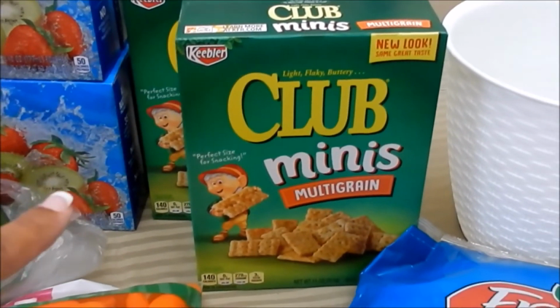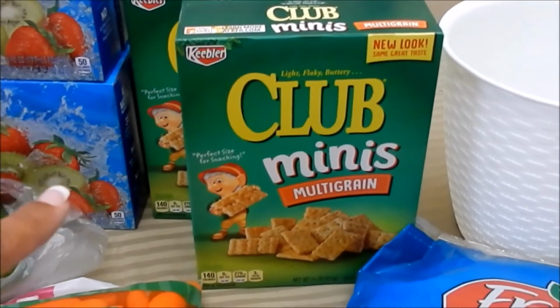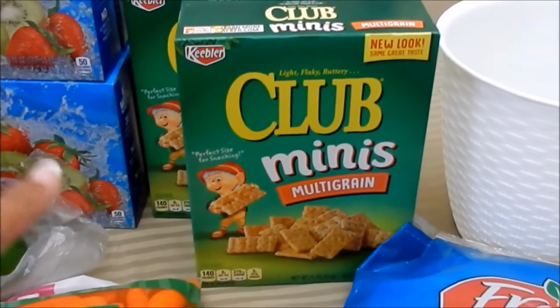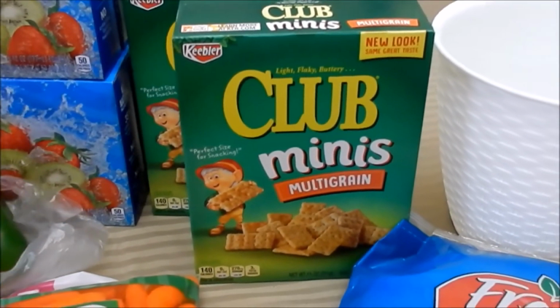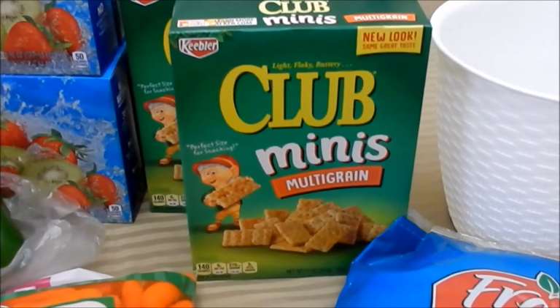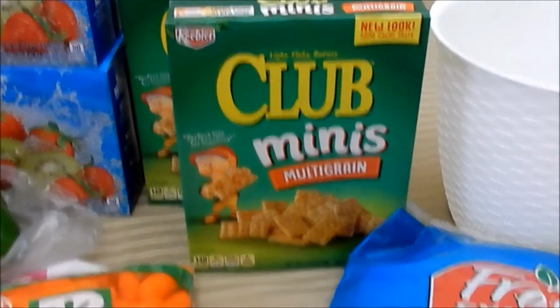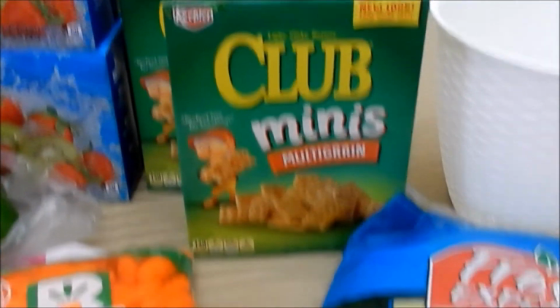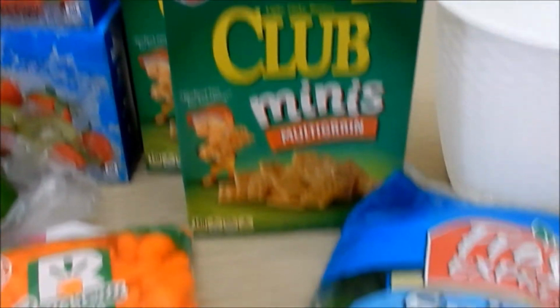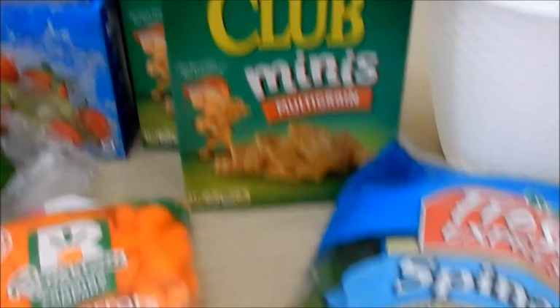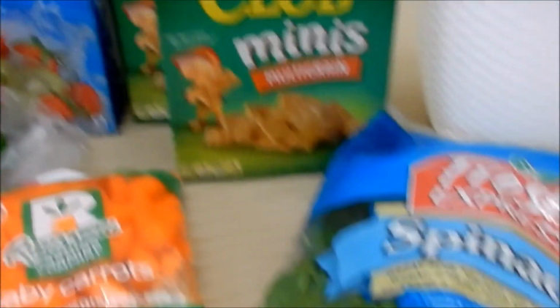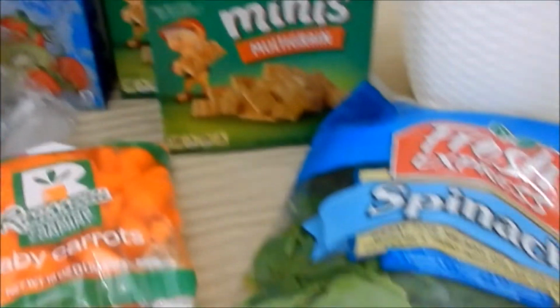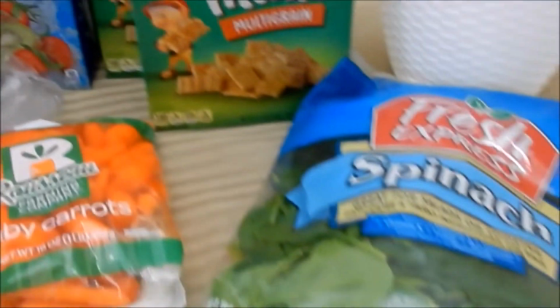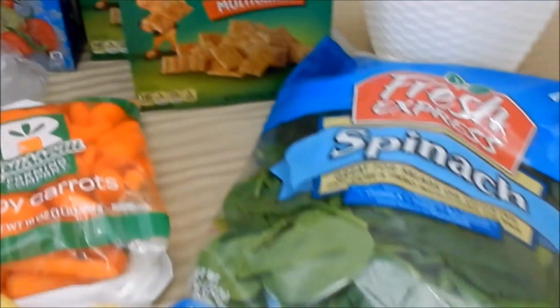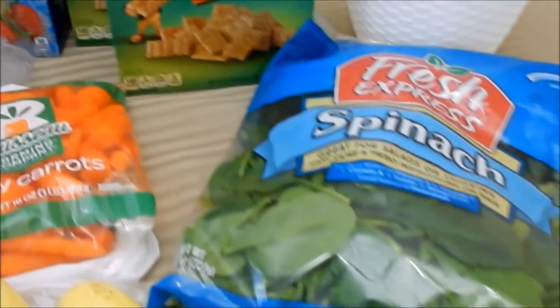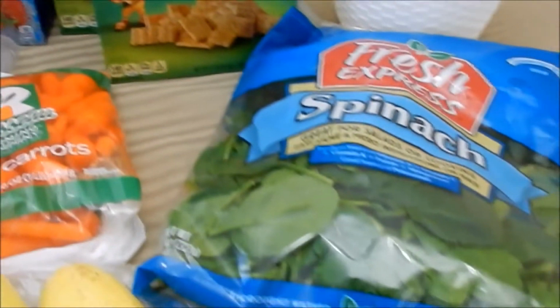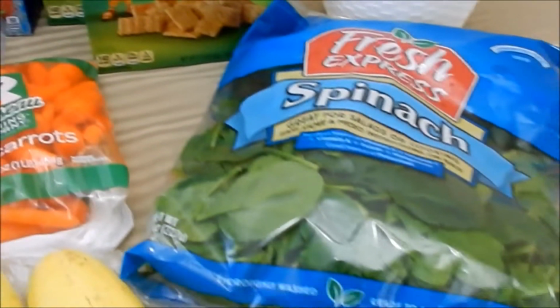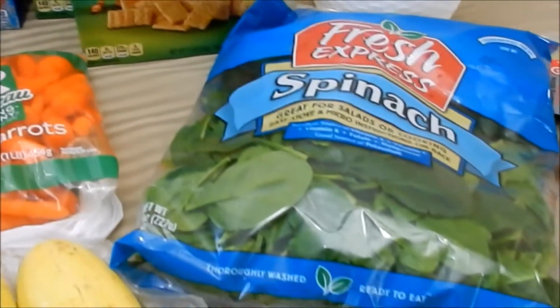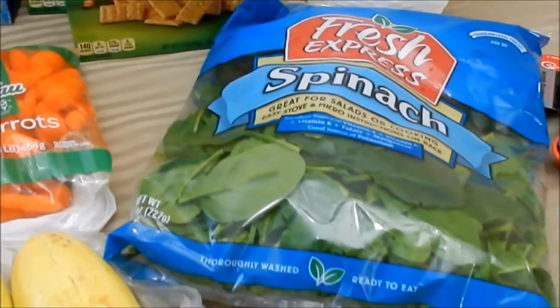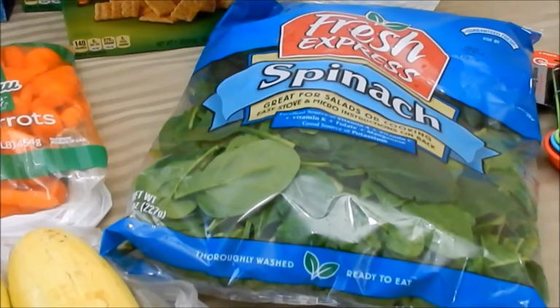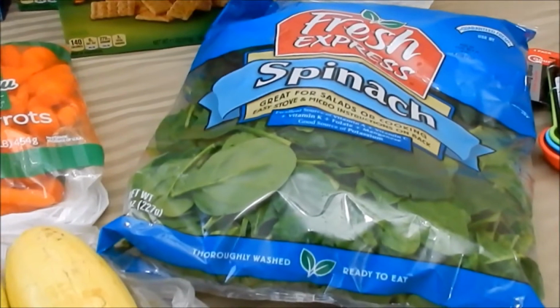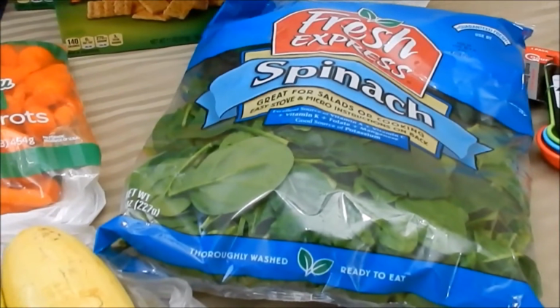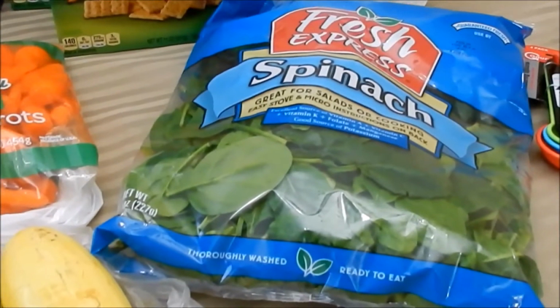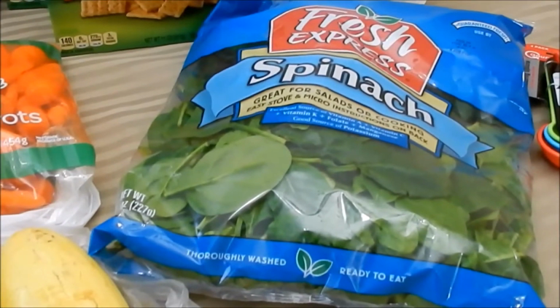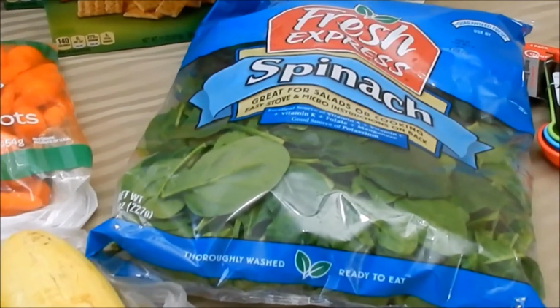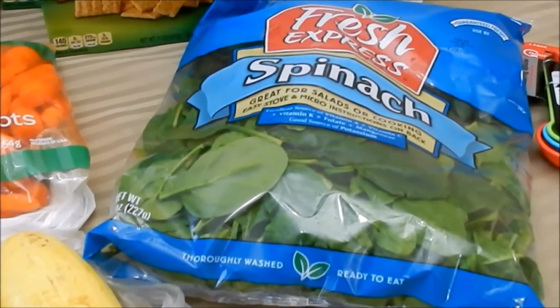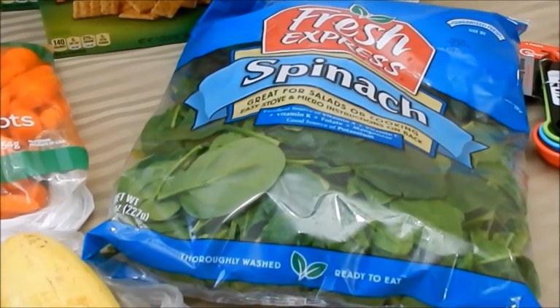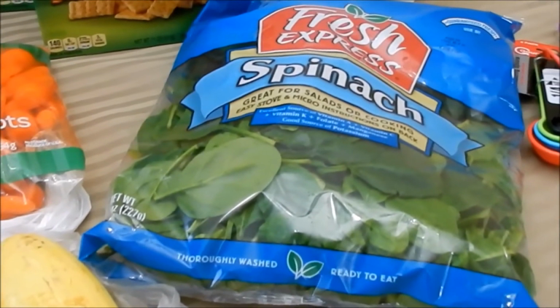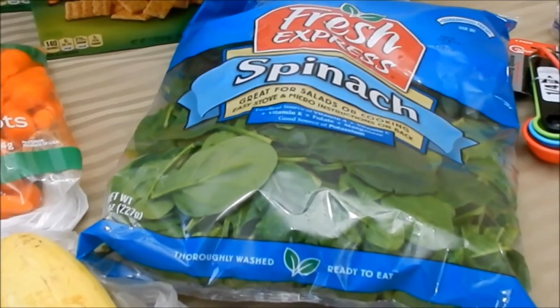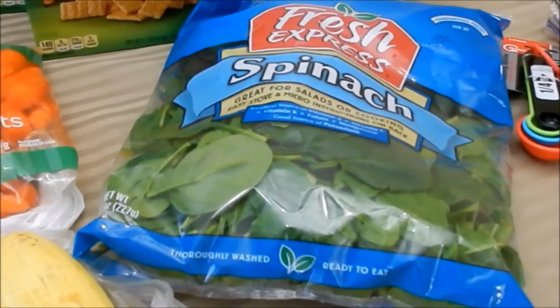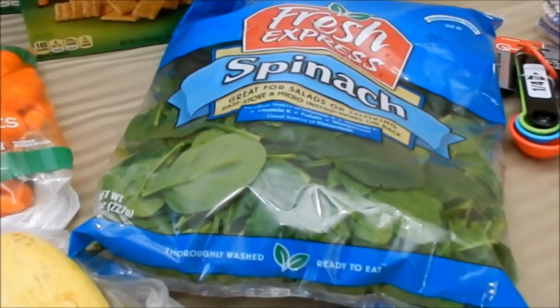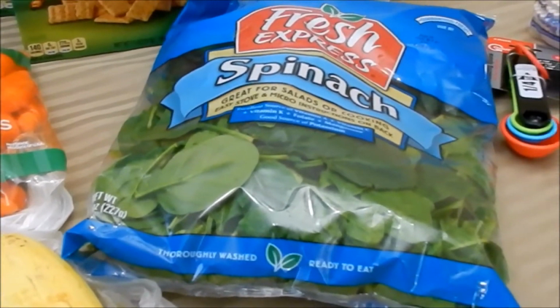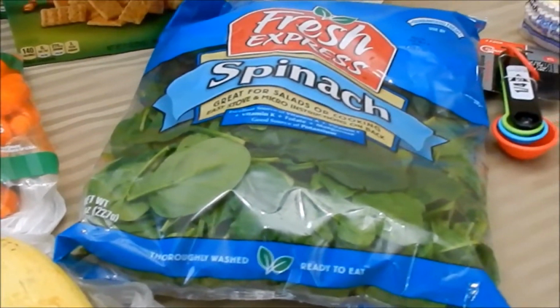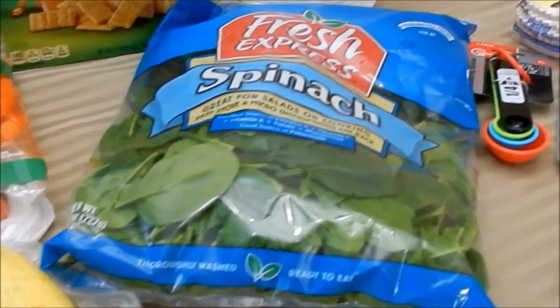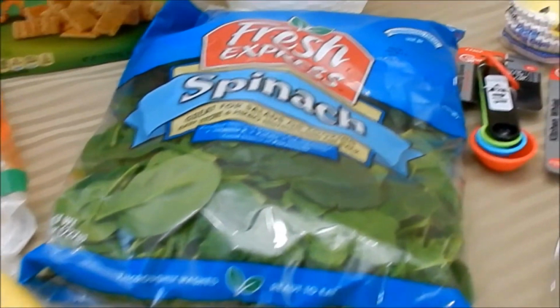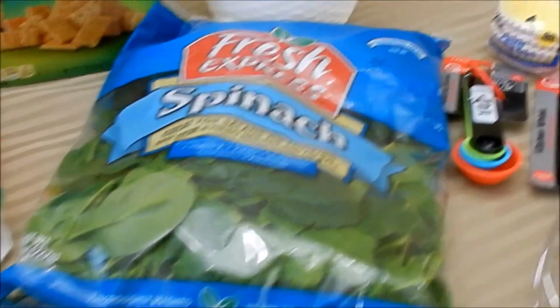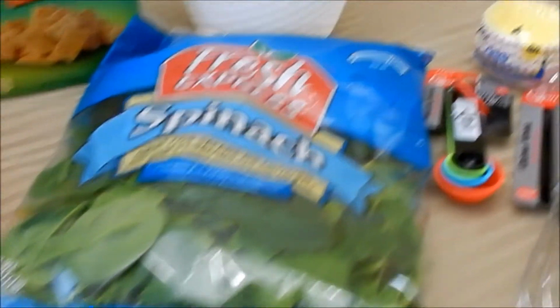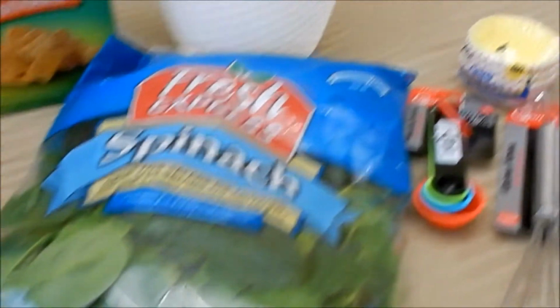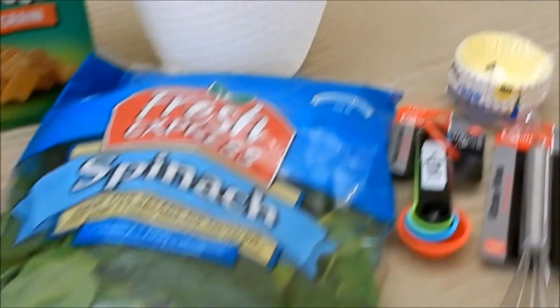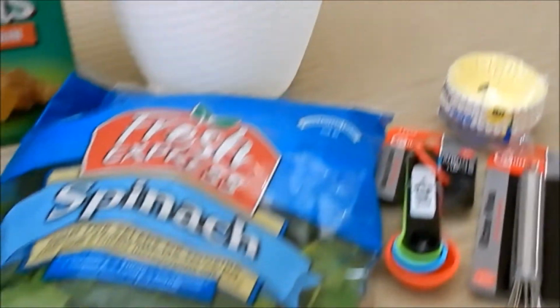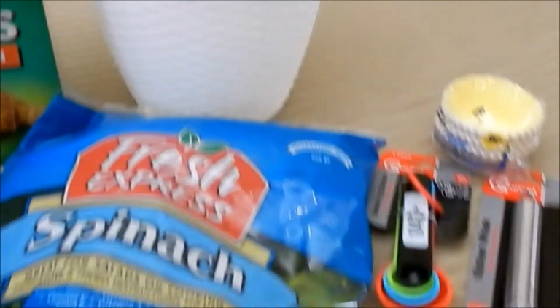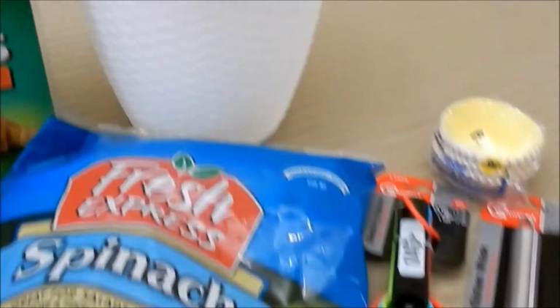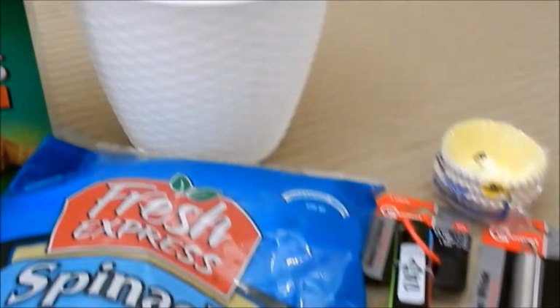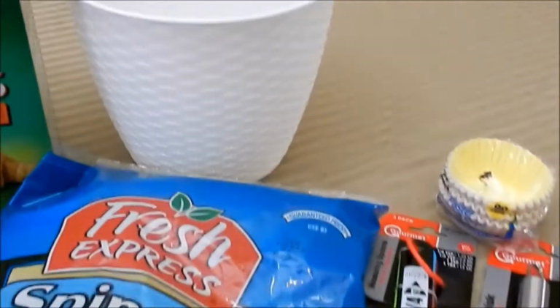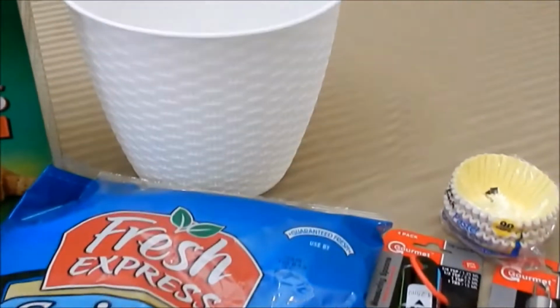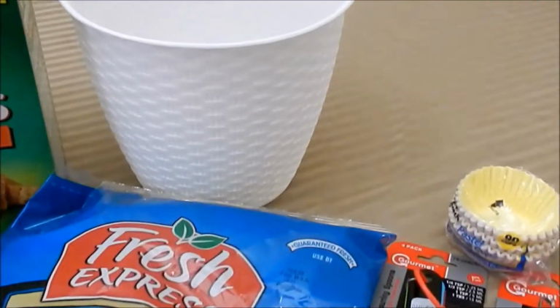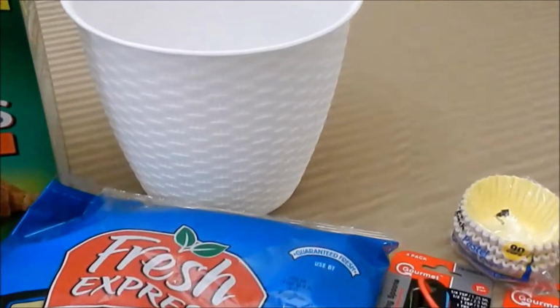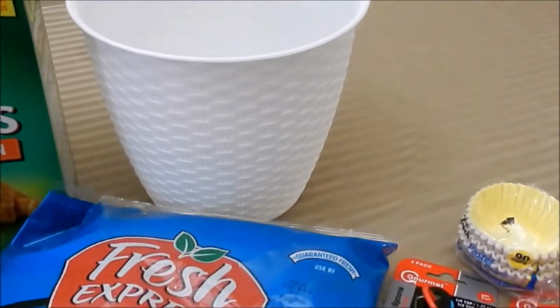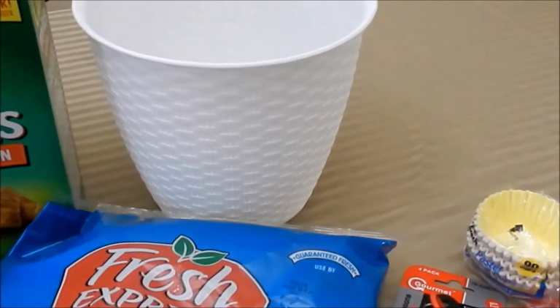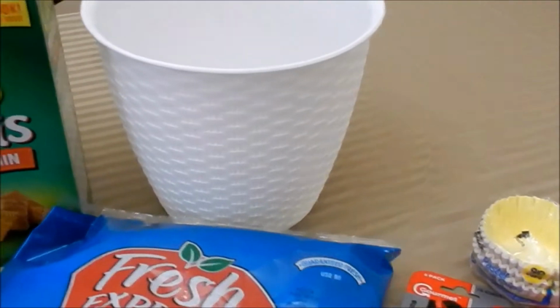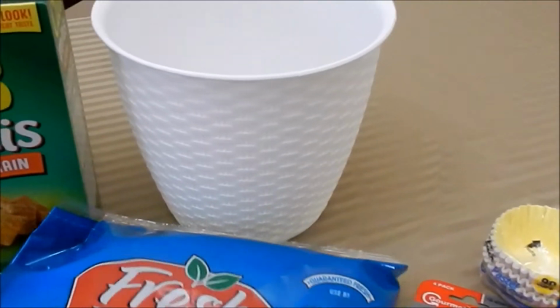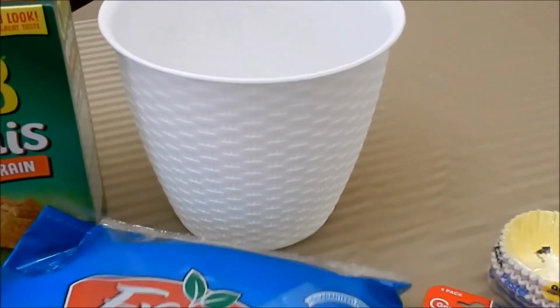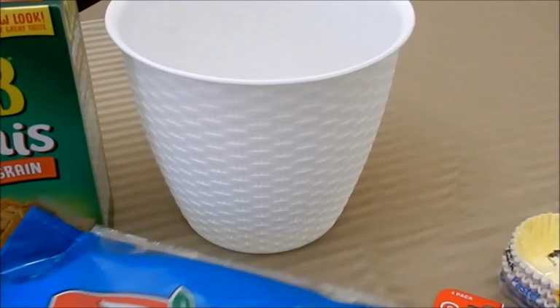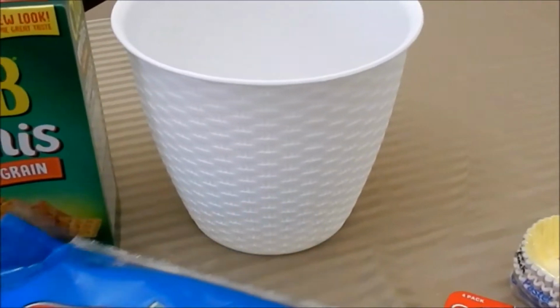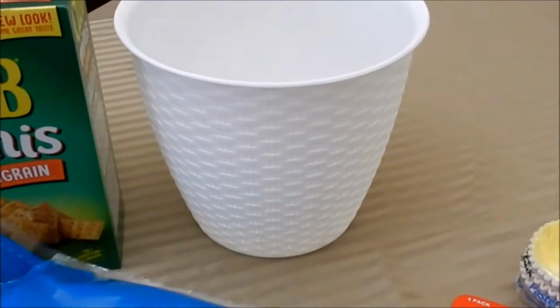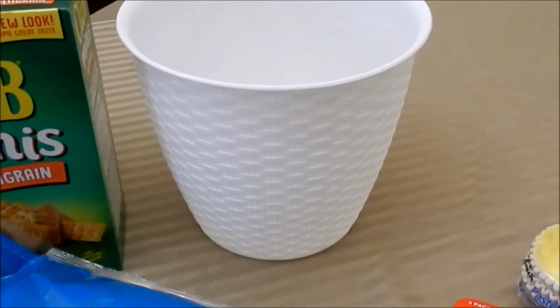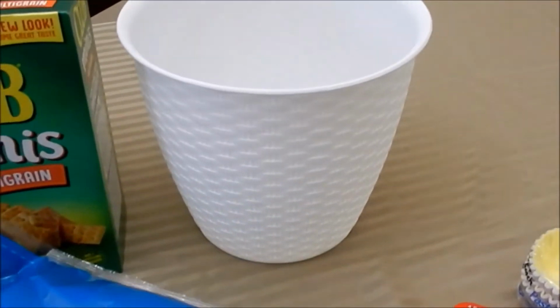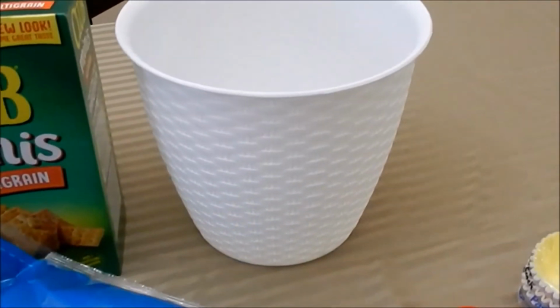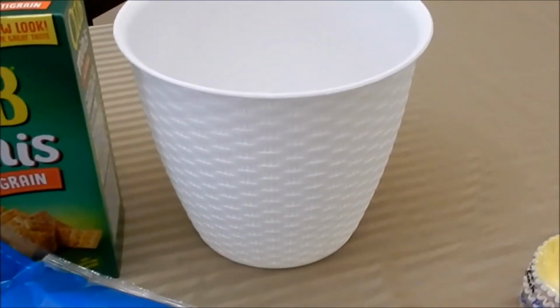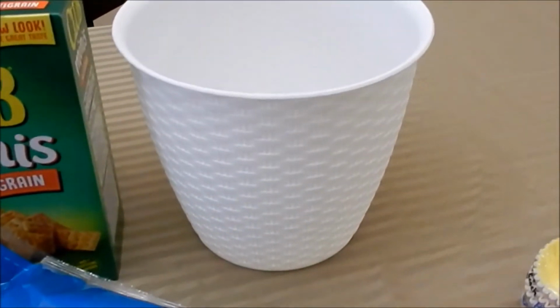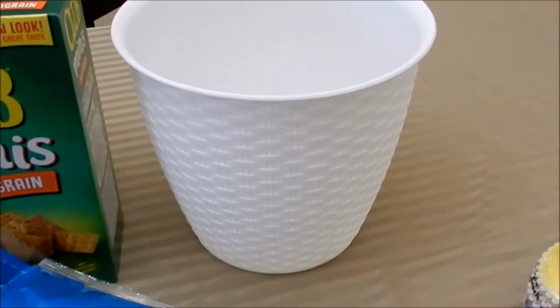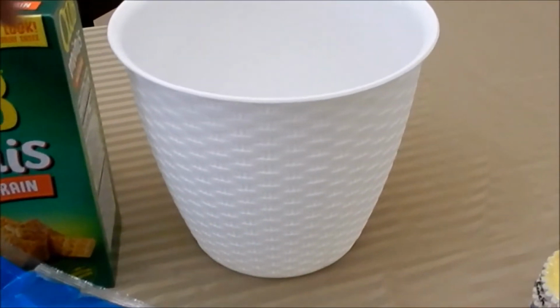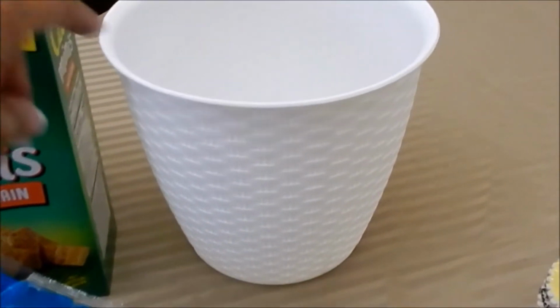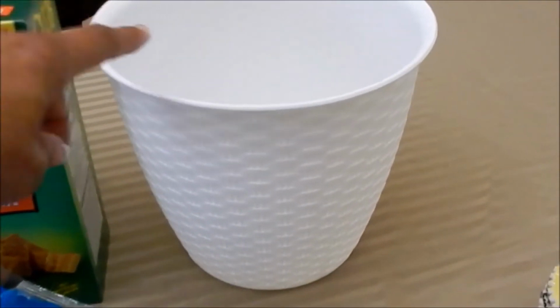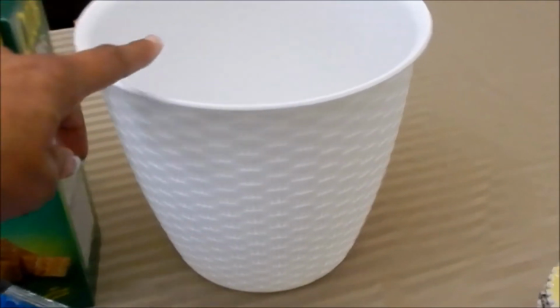Then I picked up the Club Minis — those were 99 cents — and a bag of spinach for $1.98.